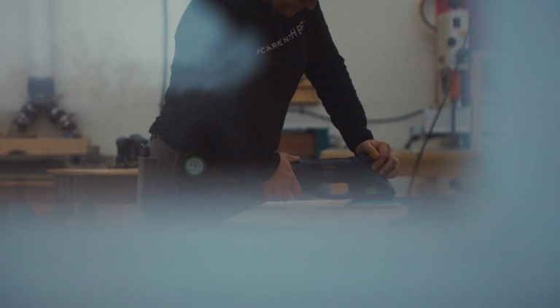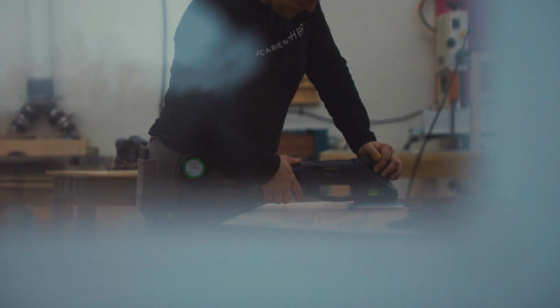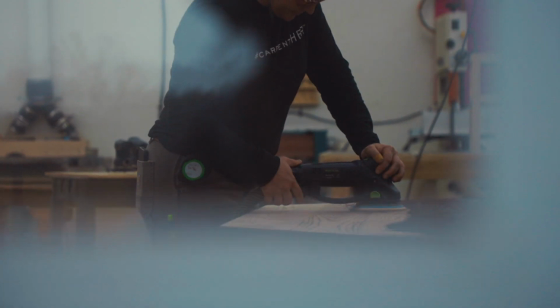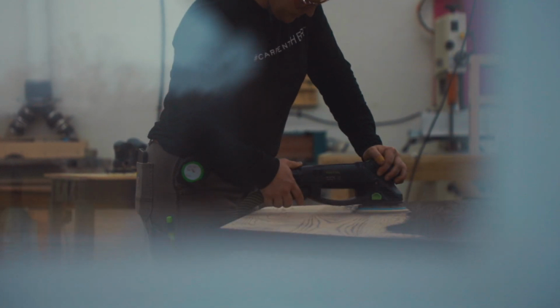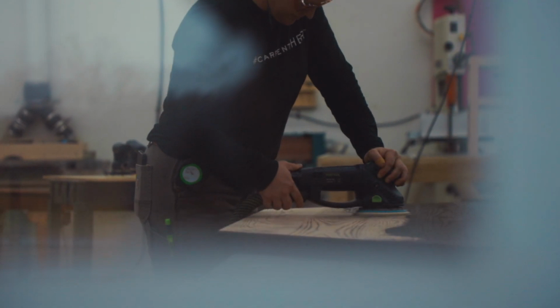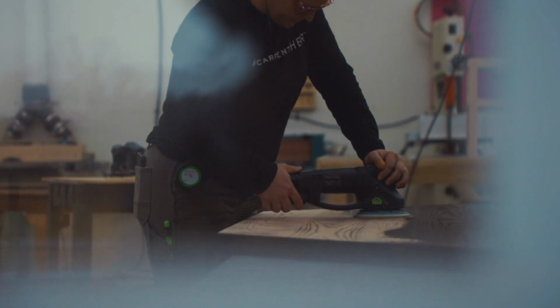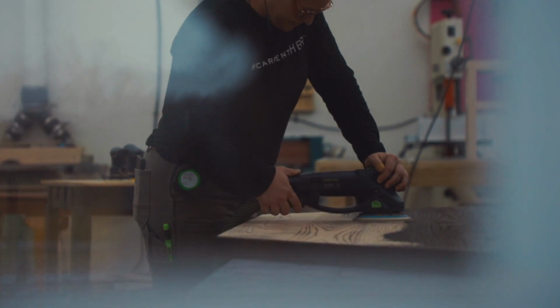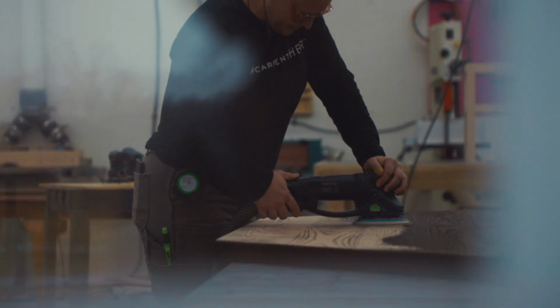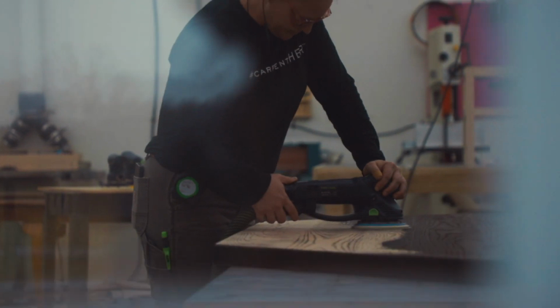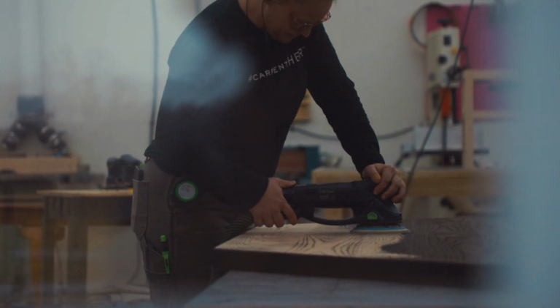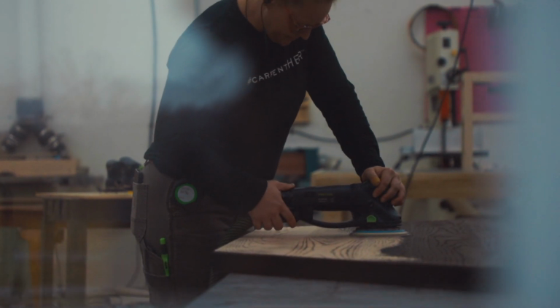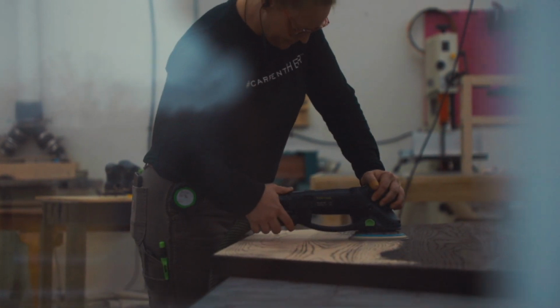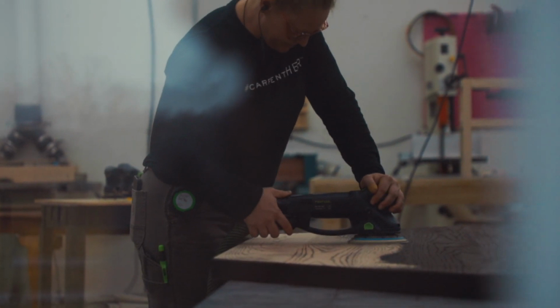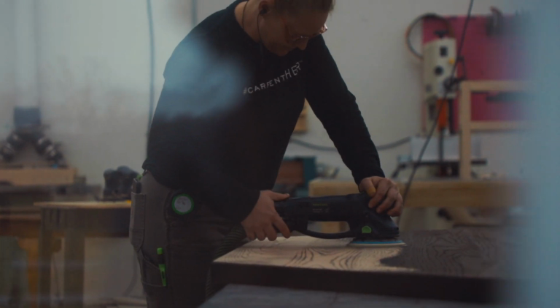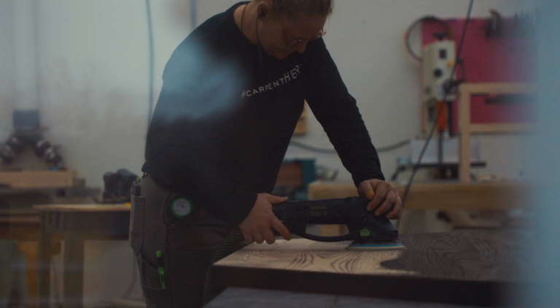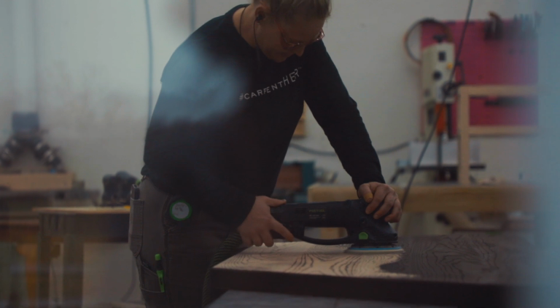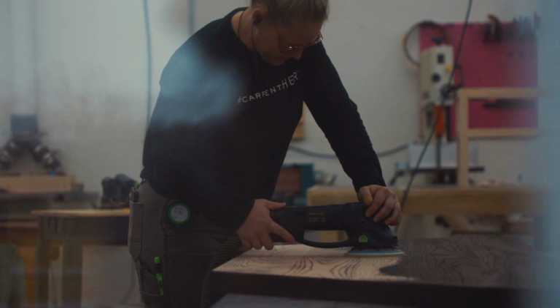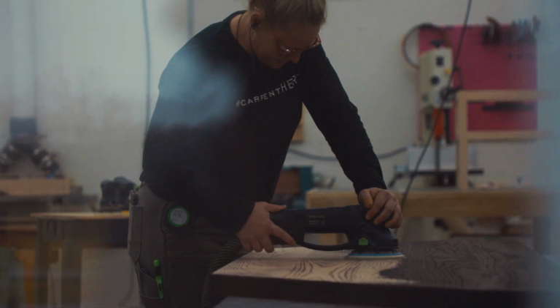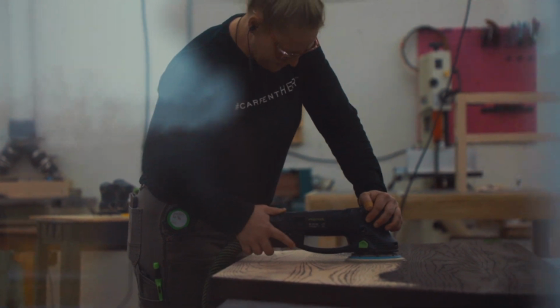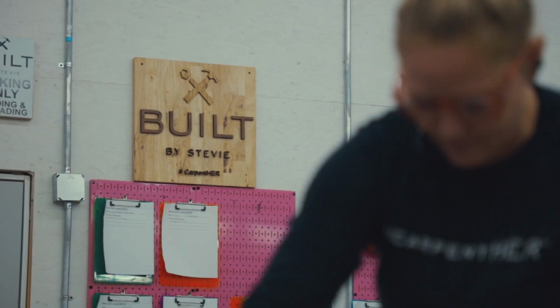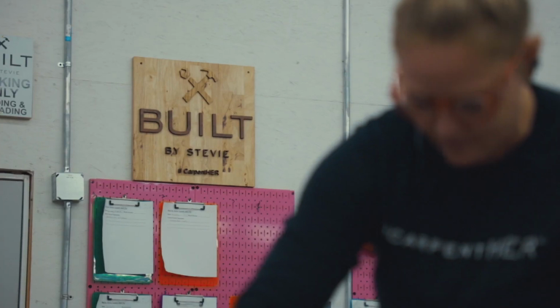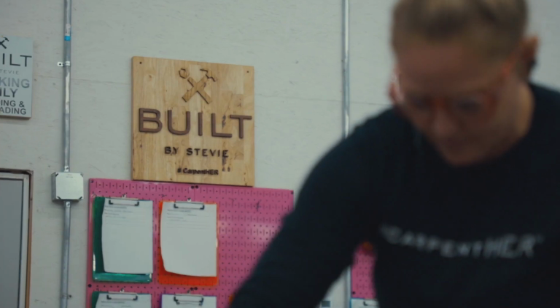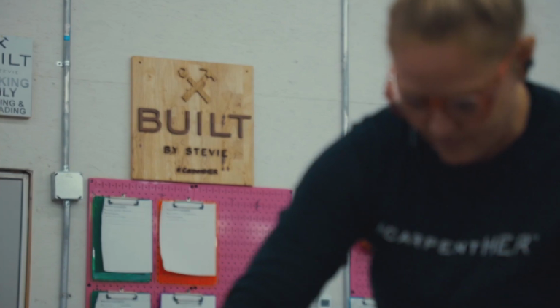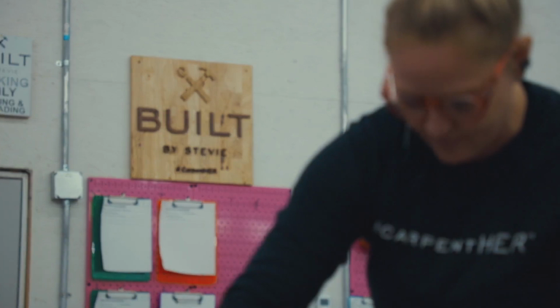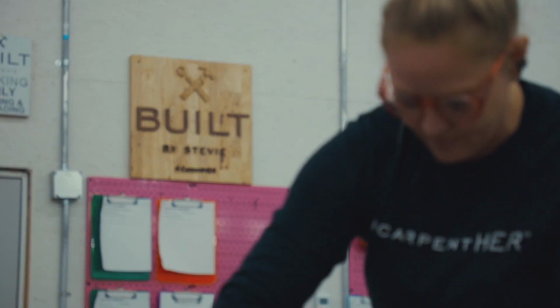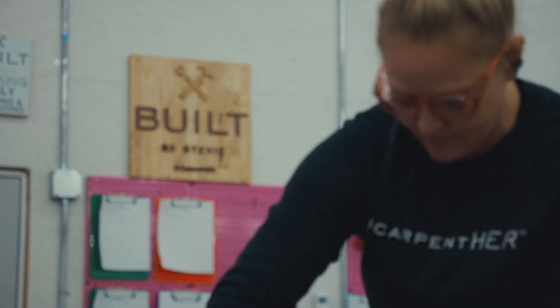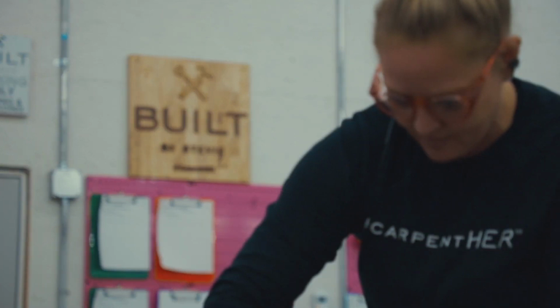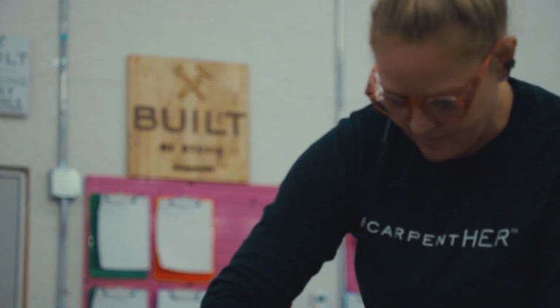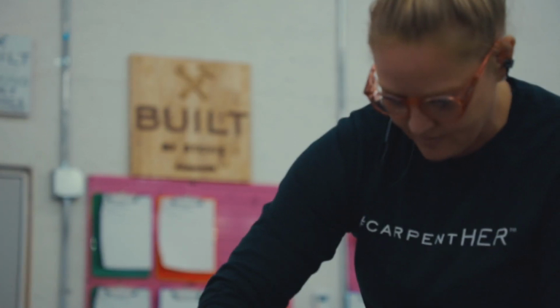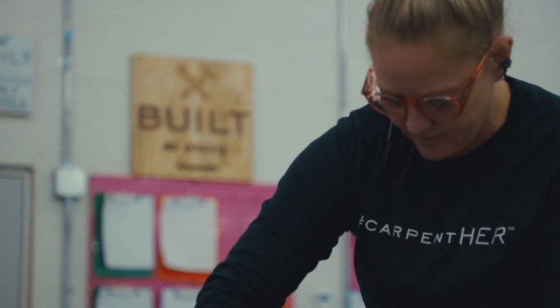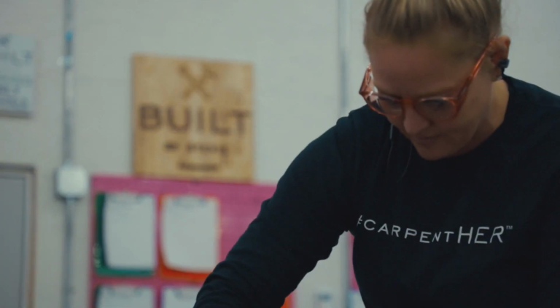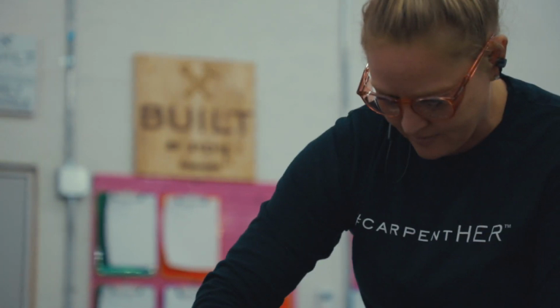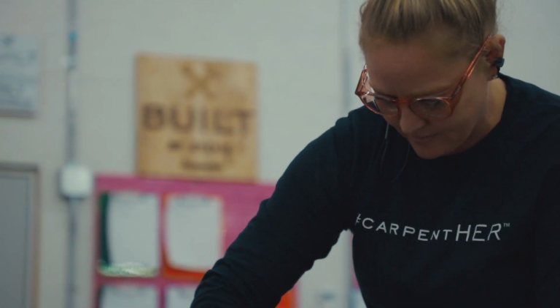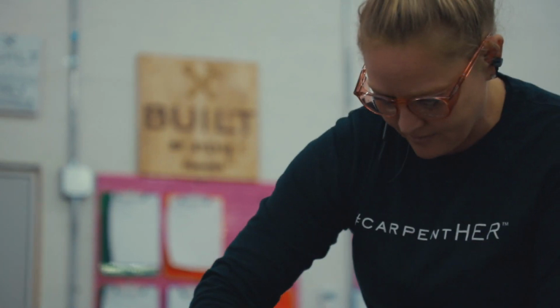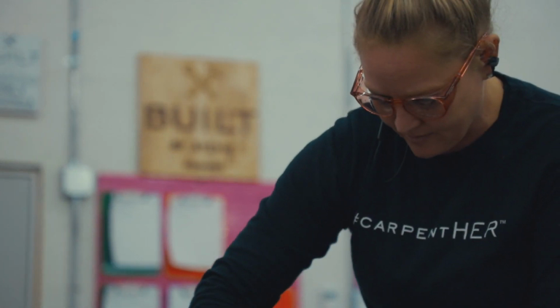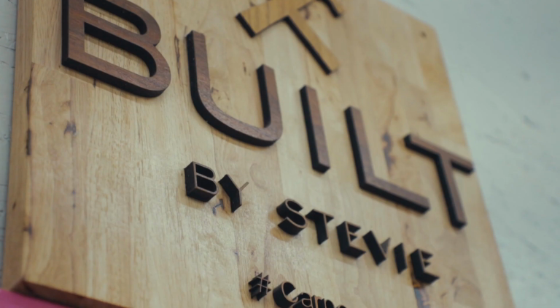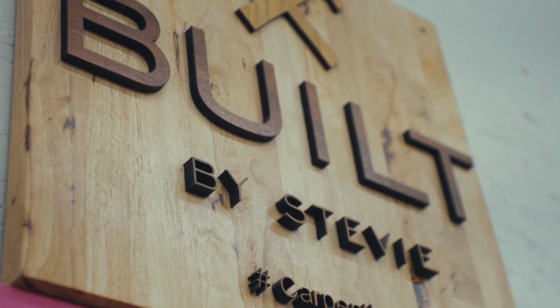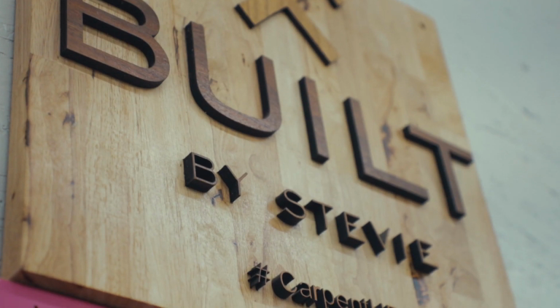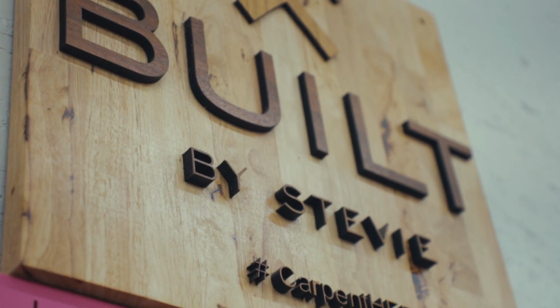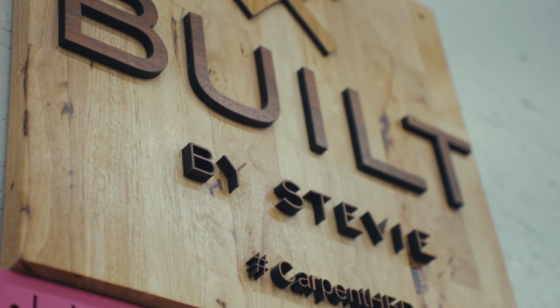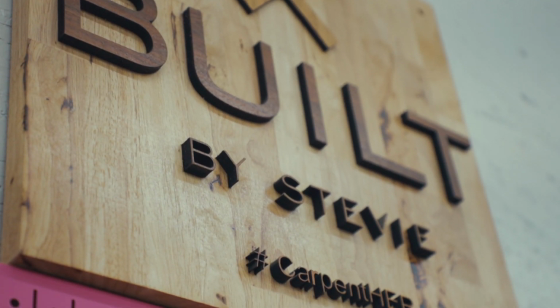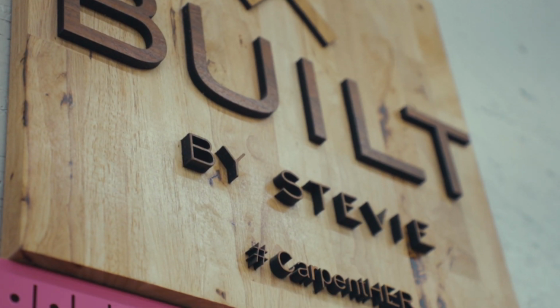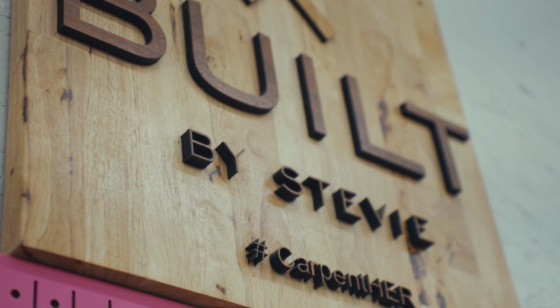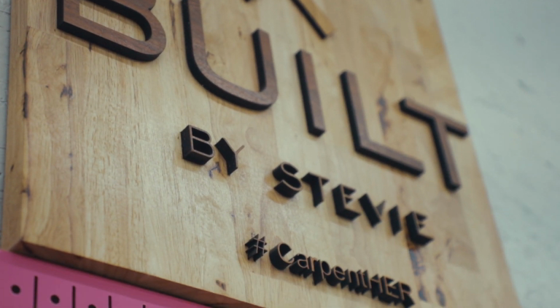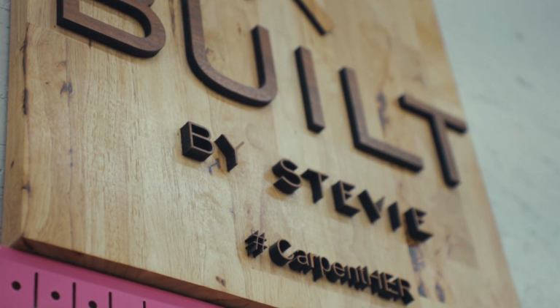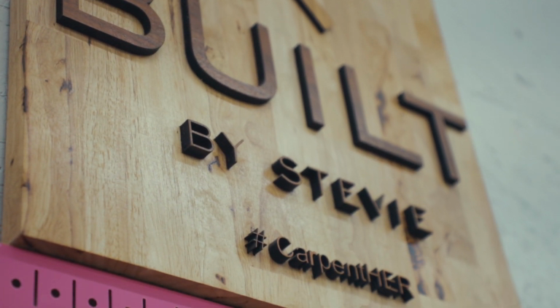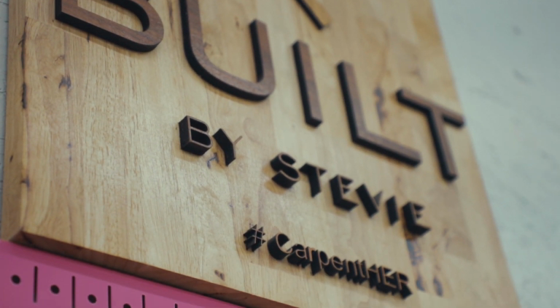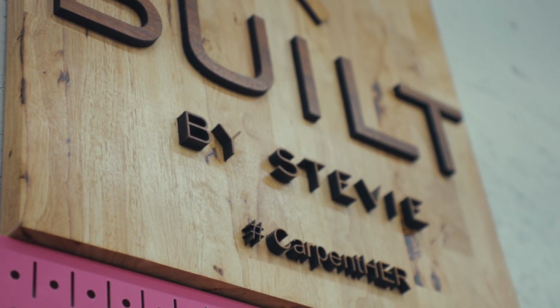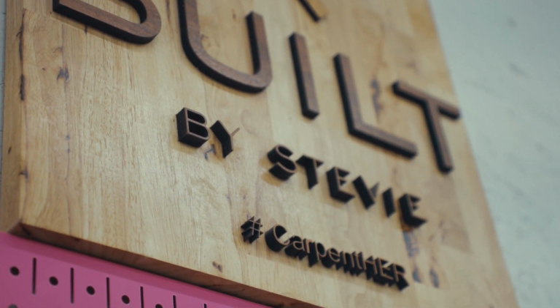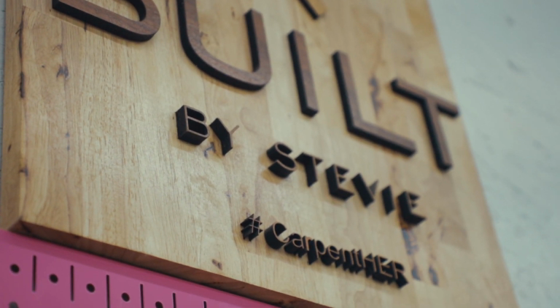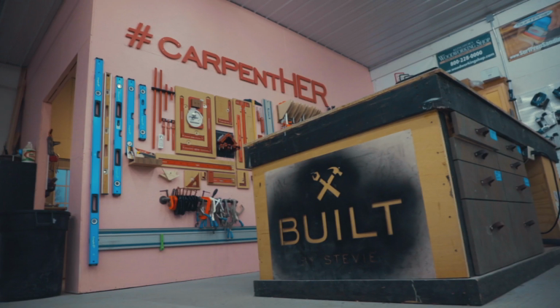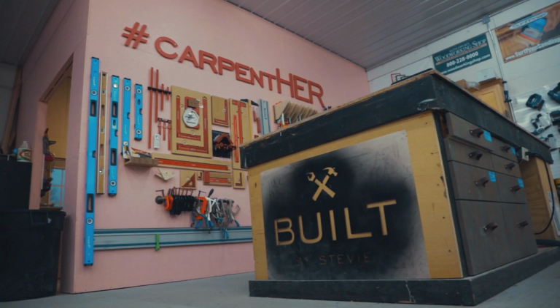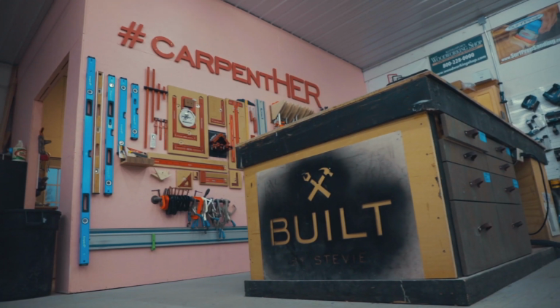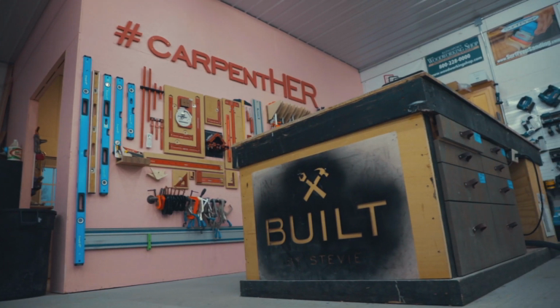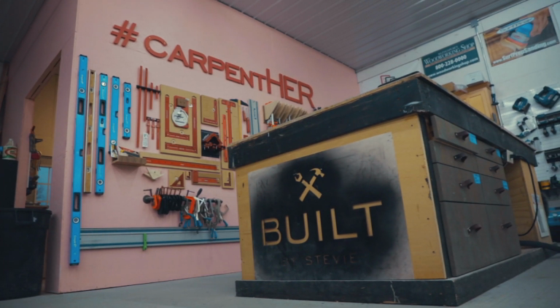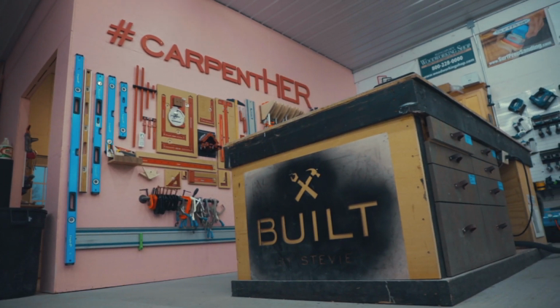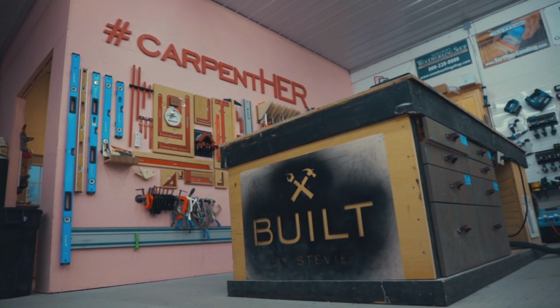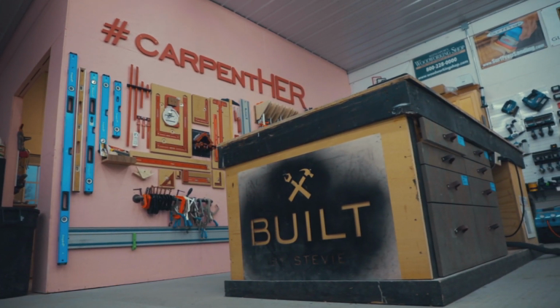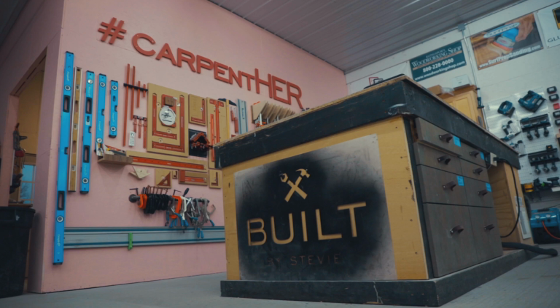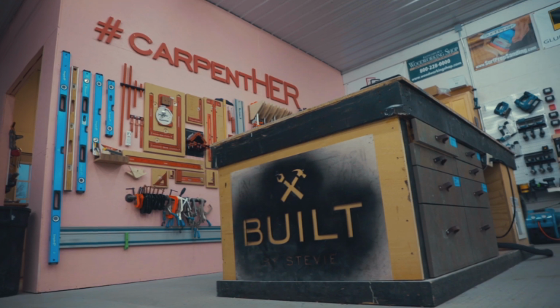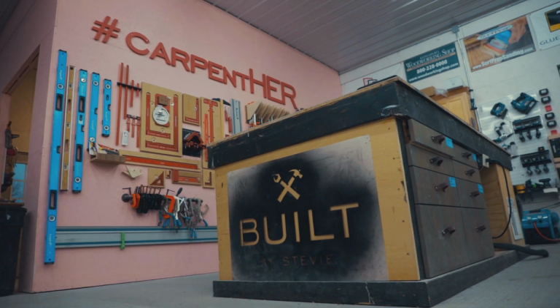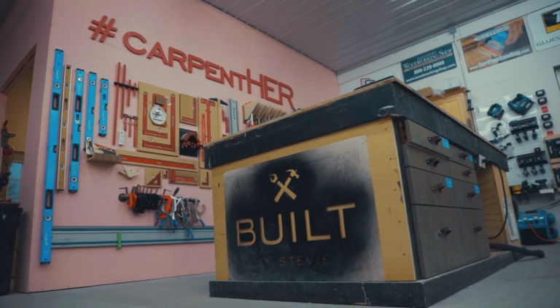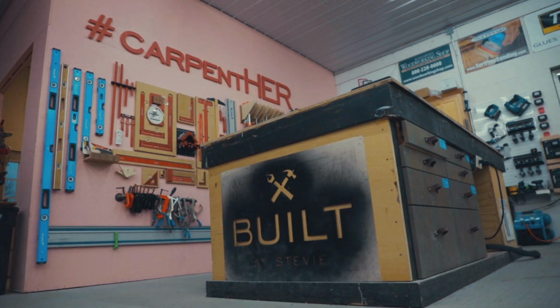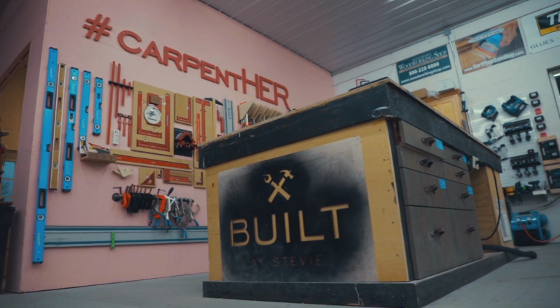My name is Stevie Essler and I run Built by Stevie, which is a custom cabinet and furniture making company outside of Nashville, Tennessee.